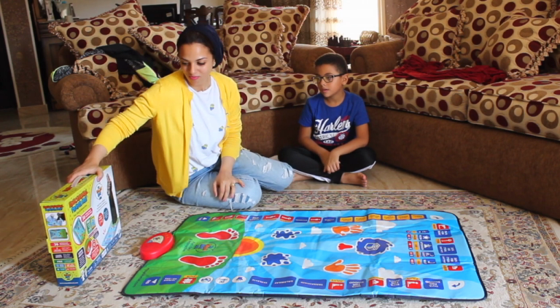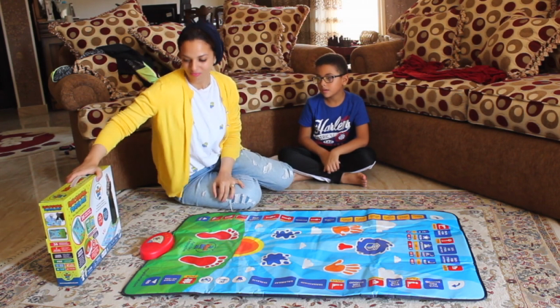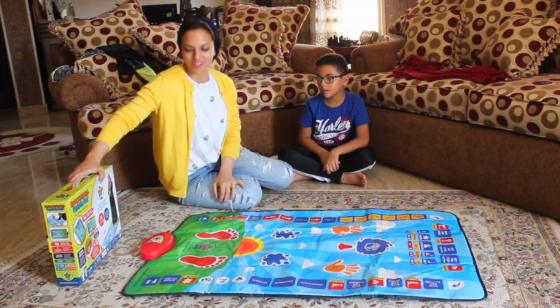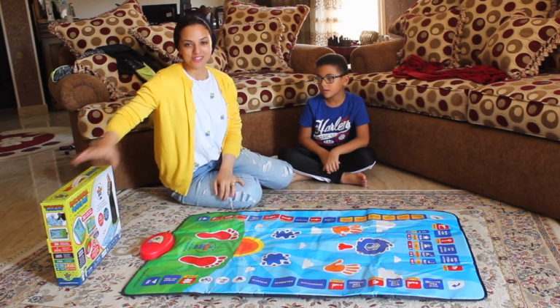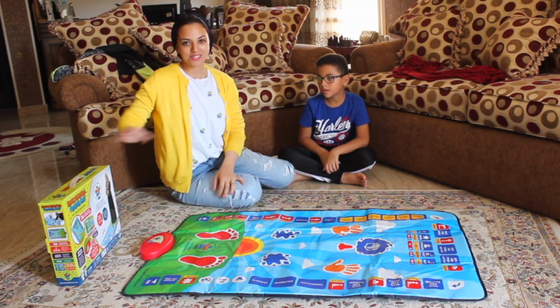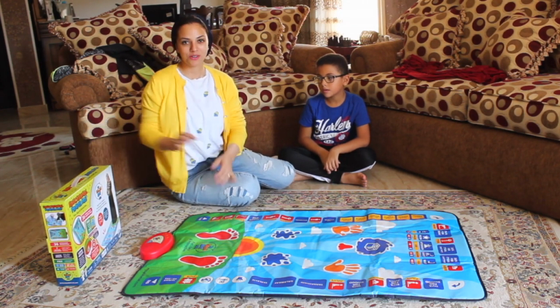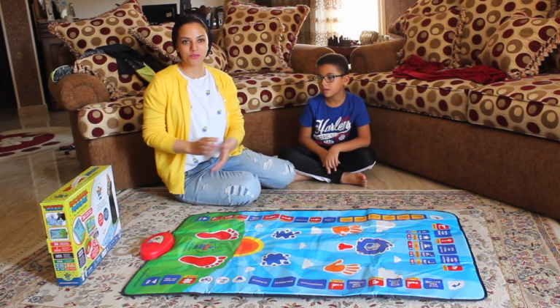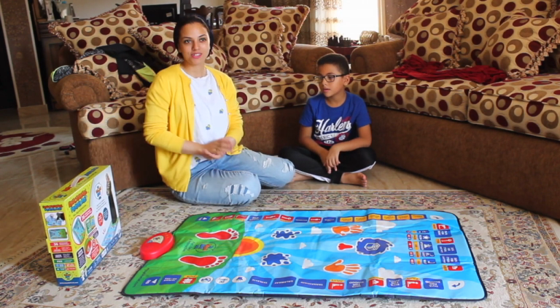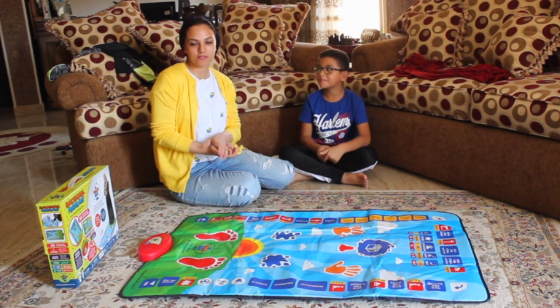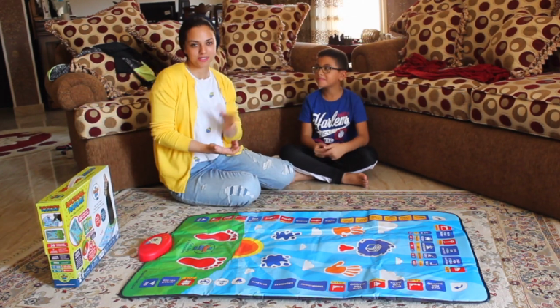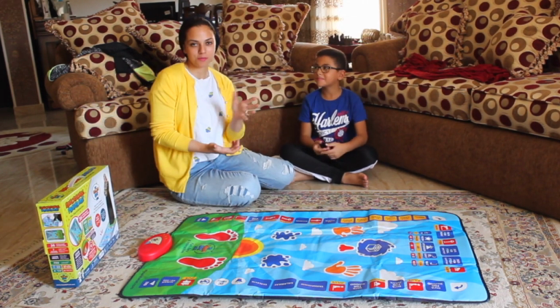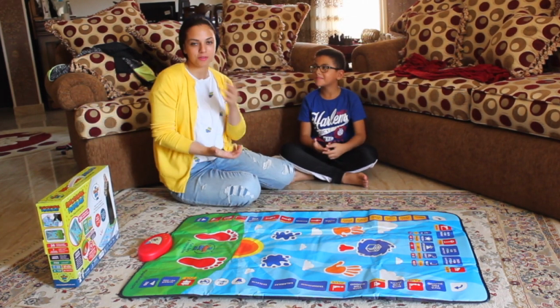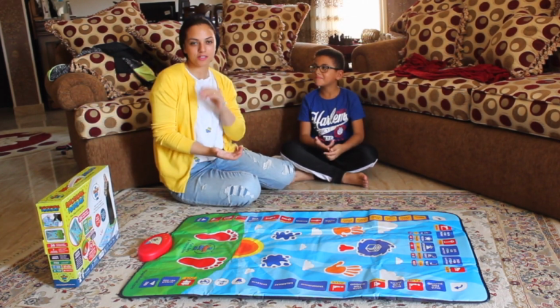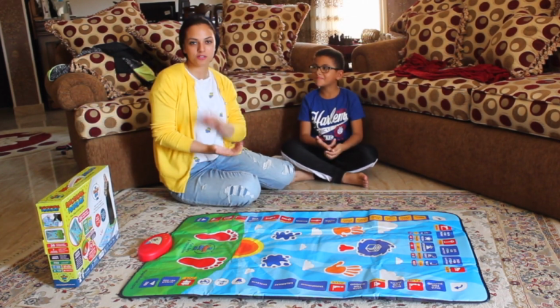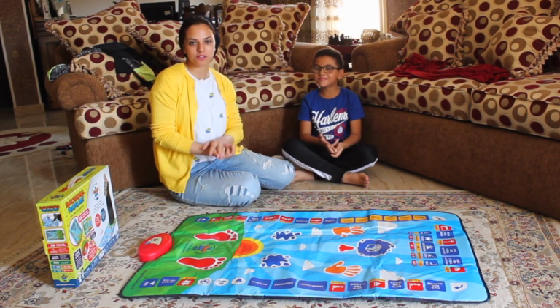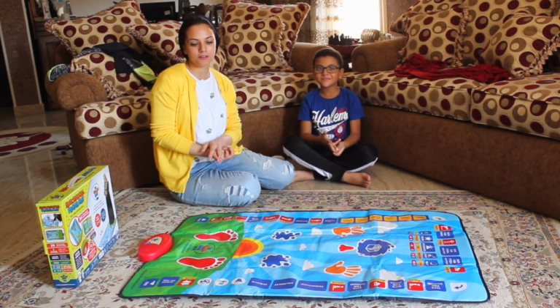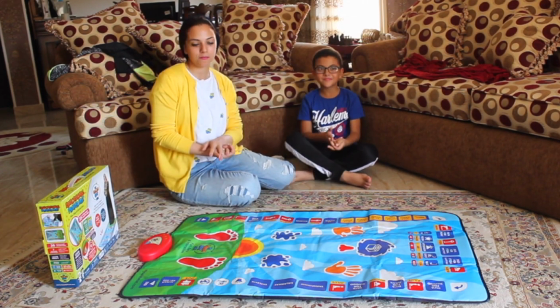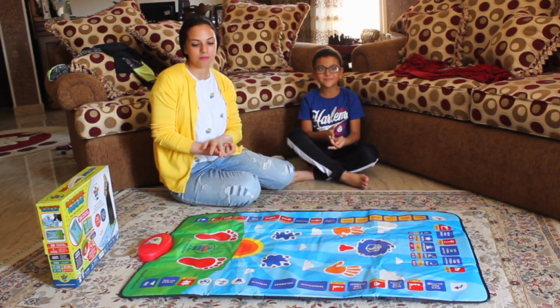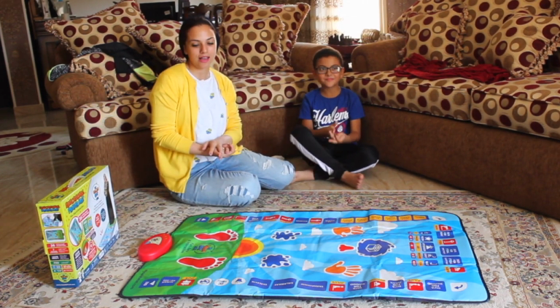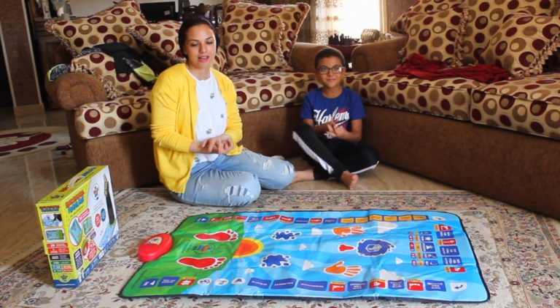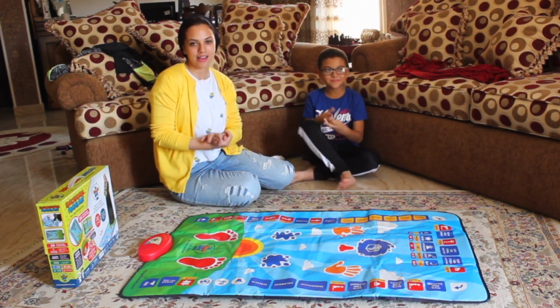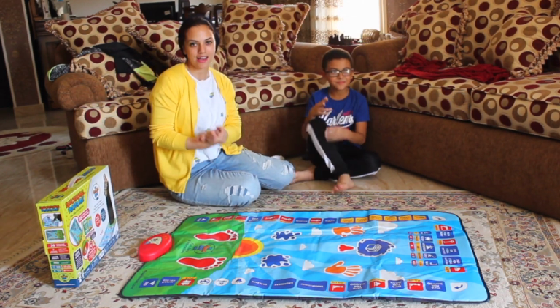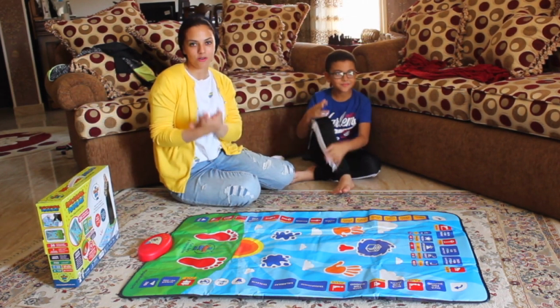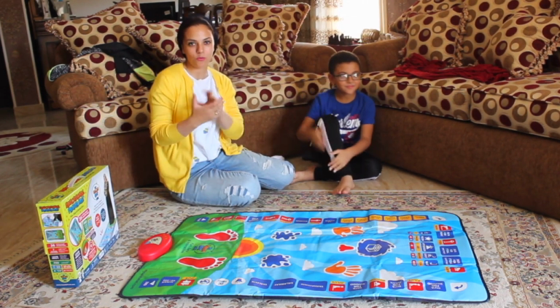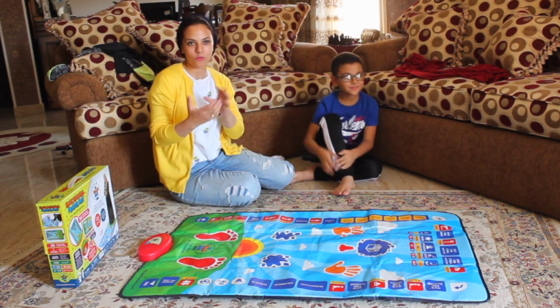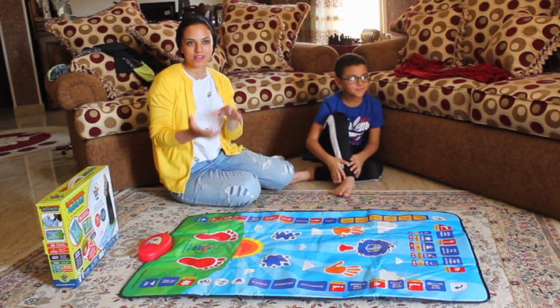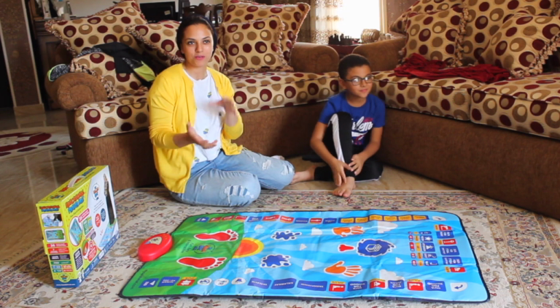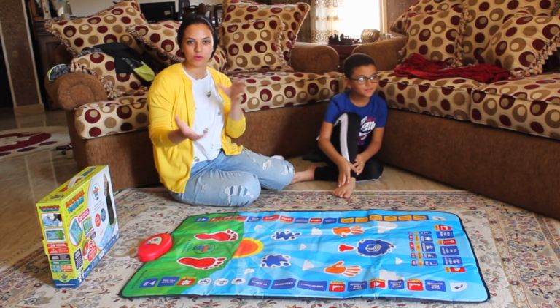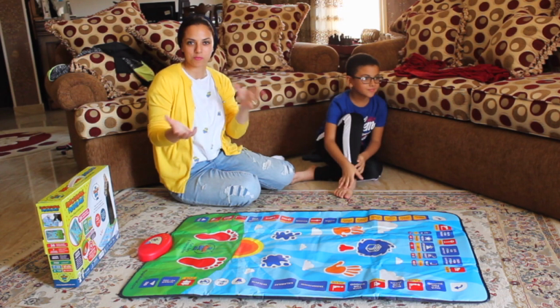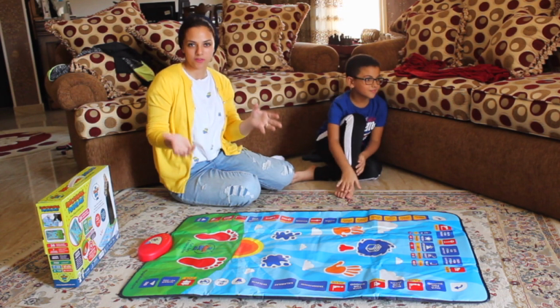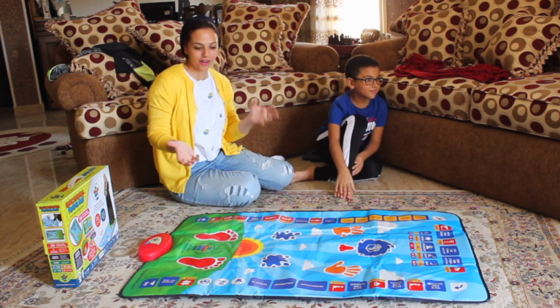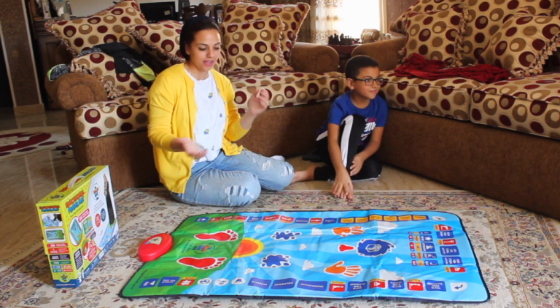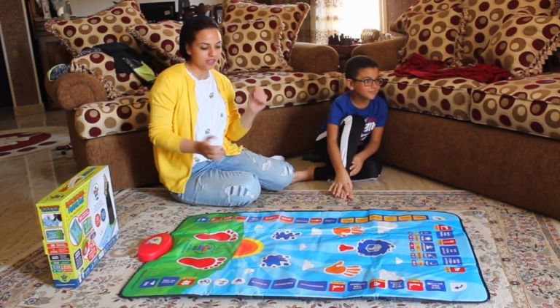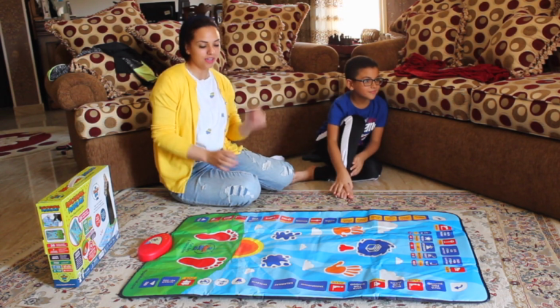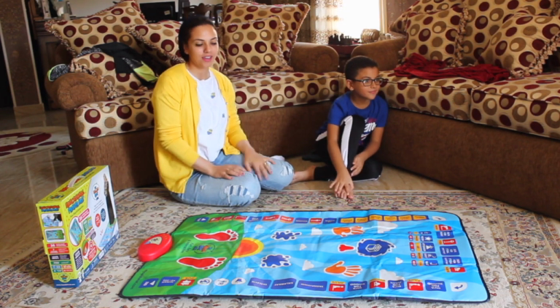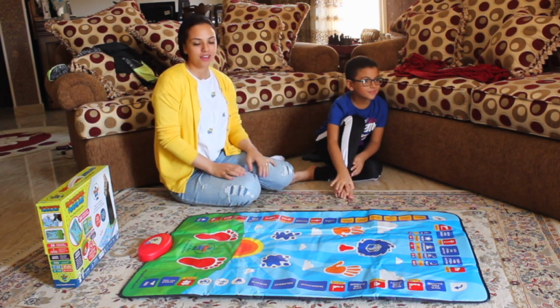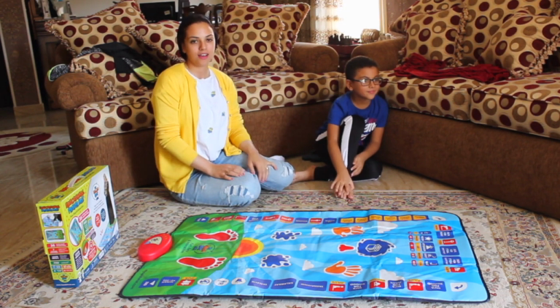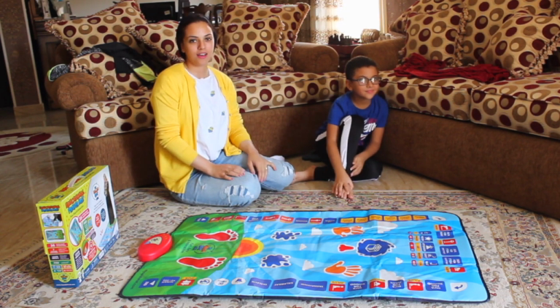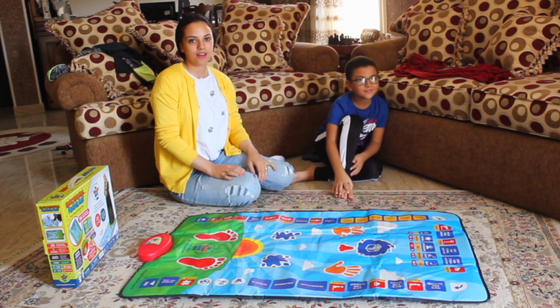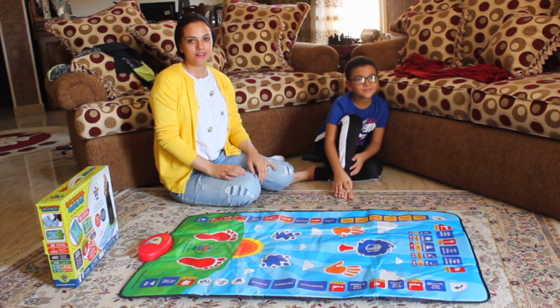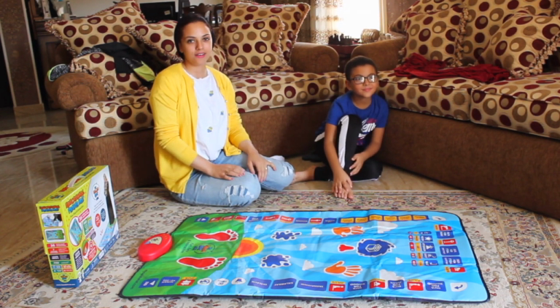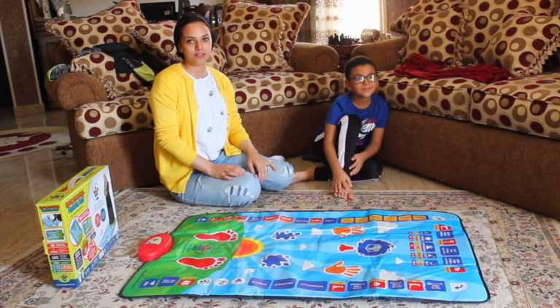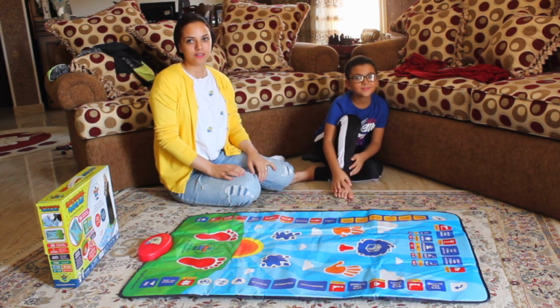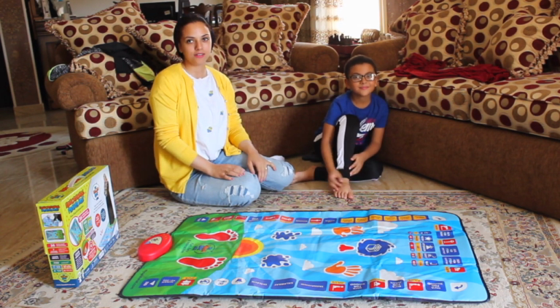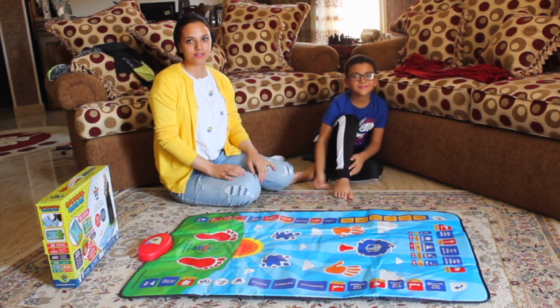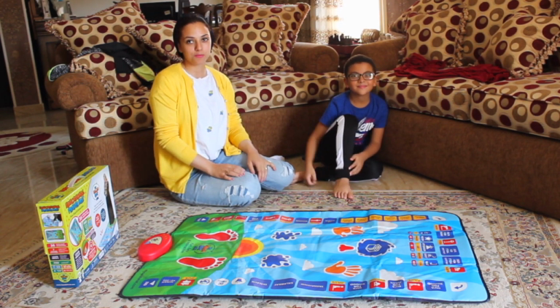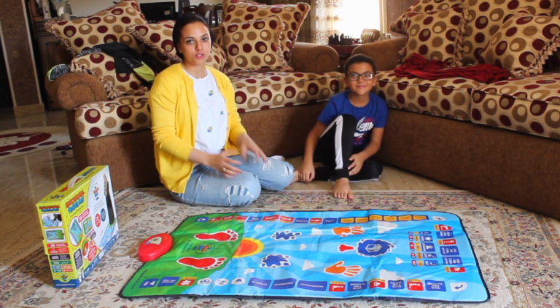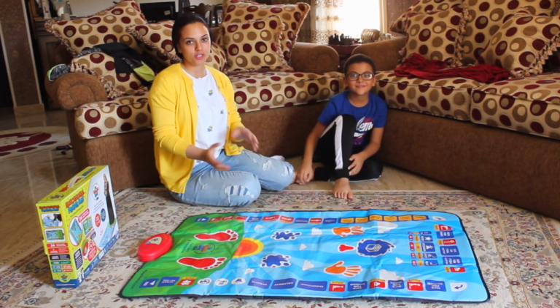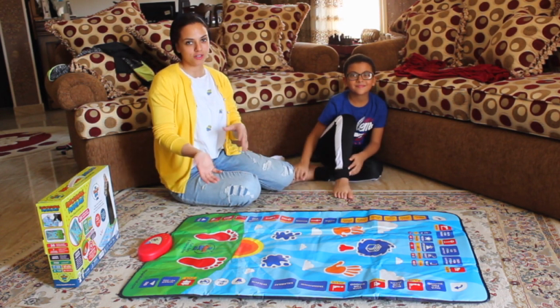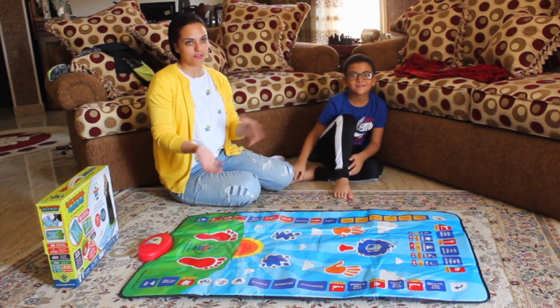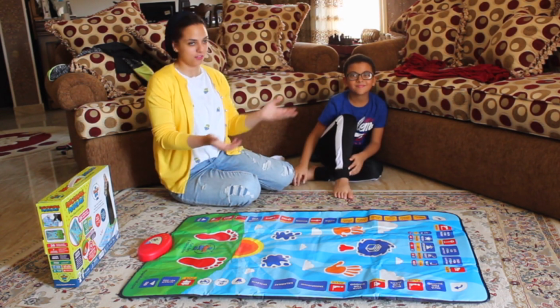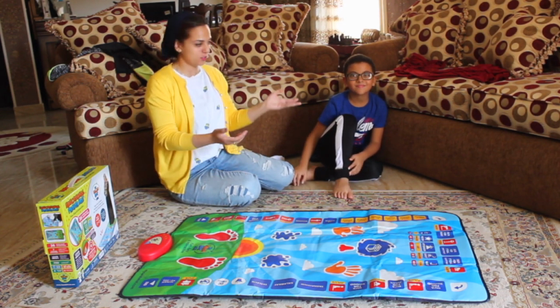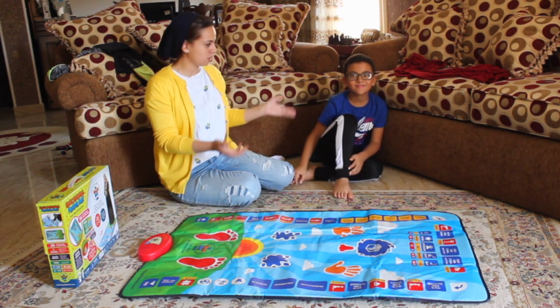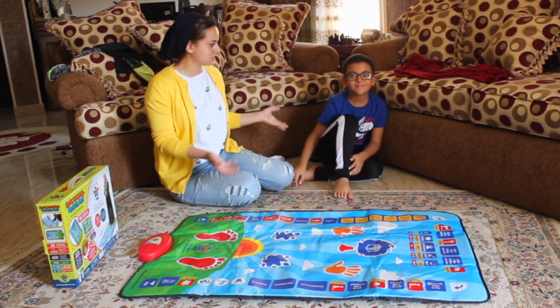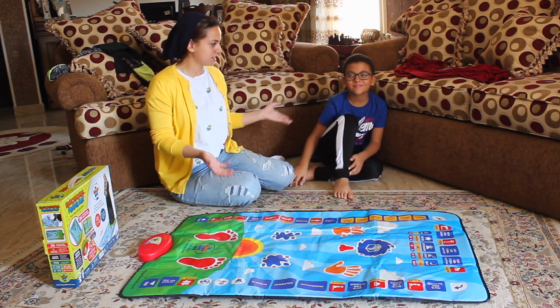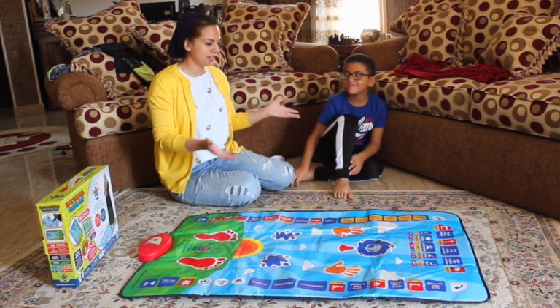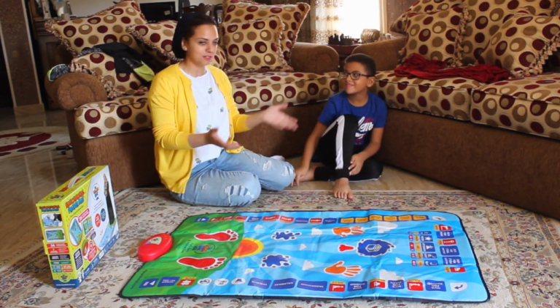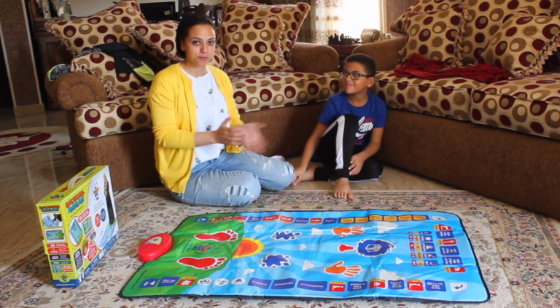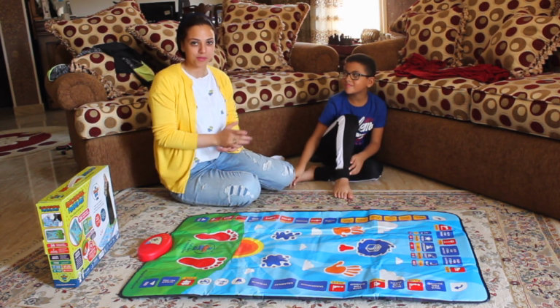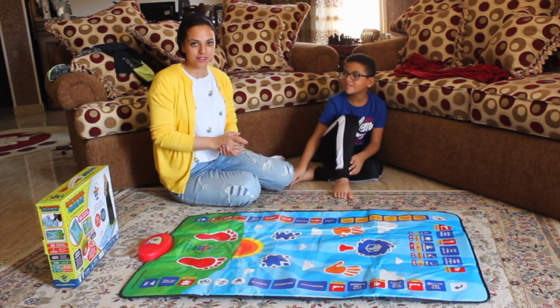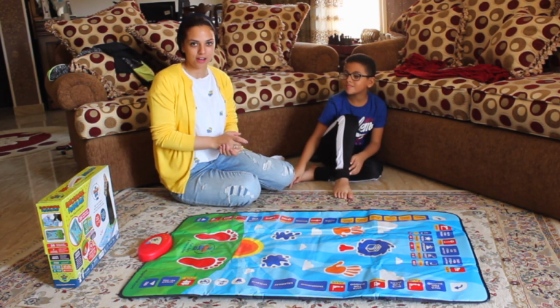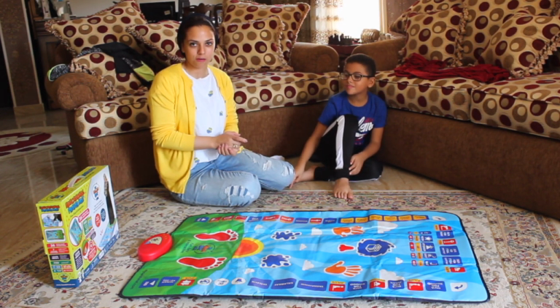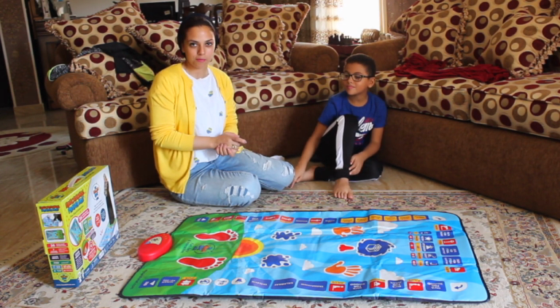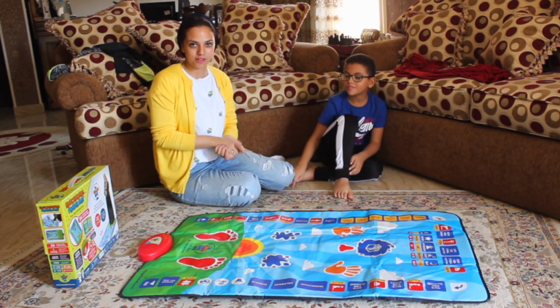The books explain how to pray, especially for children who can't speak Arabic.